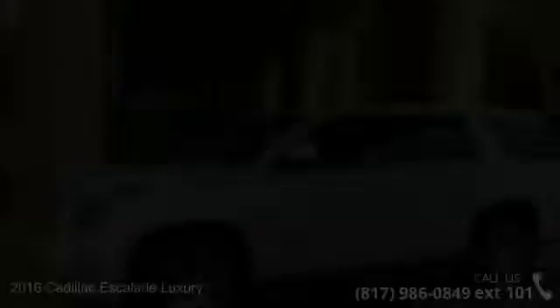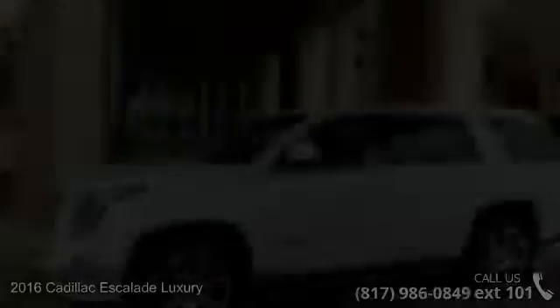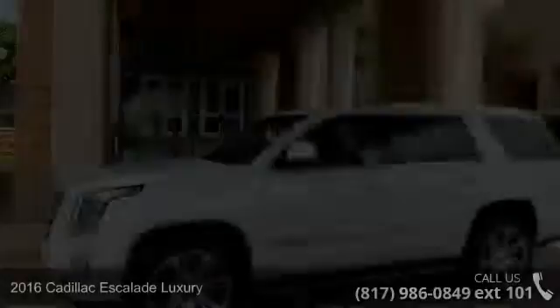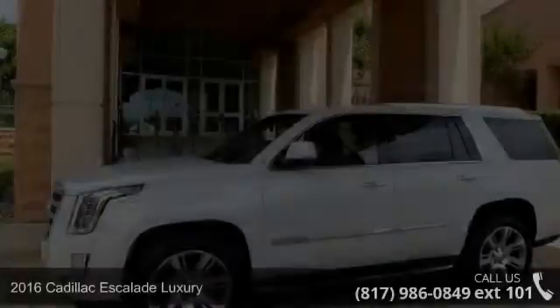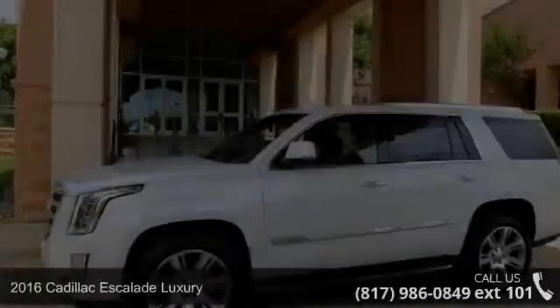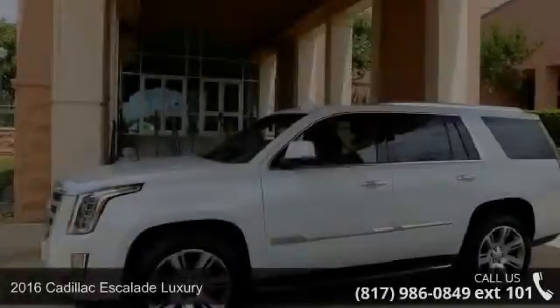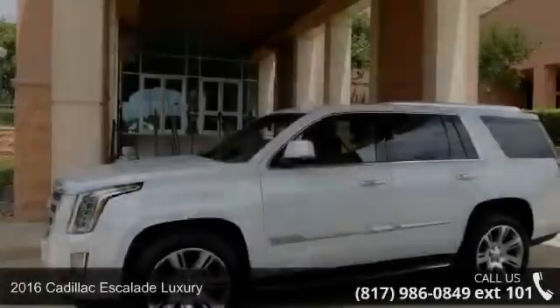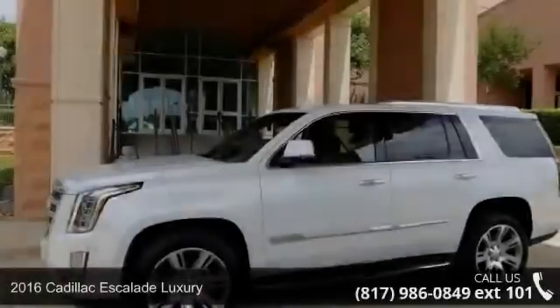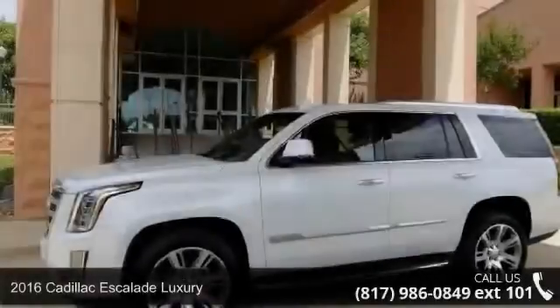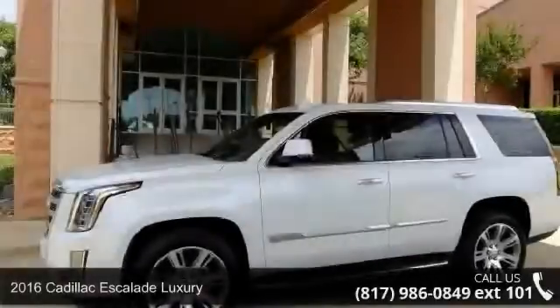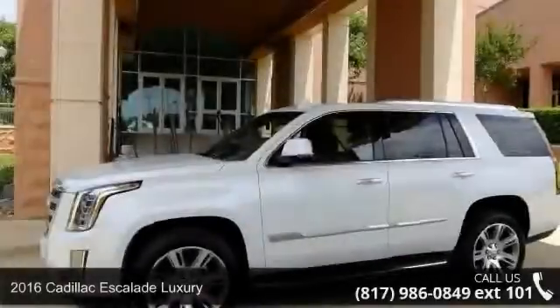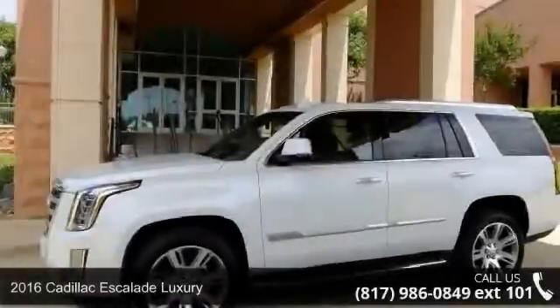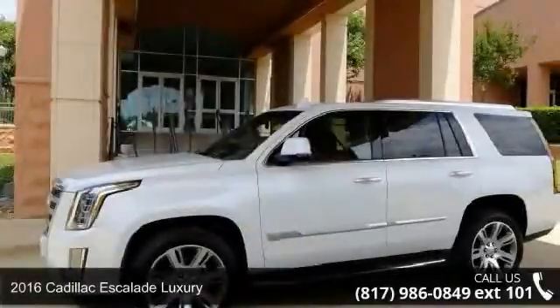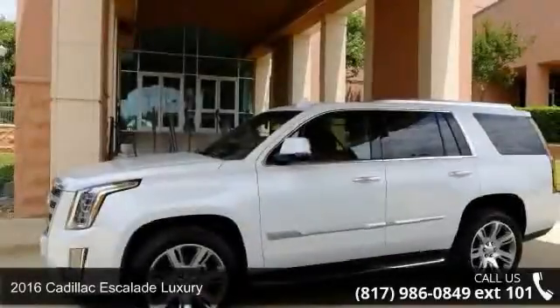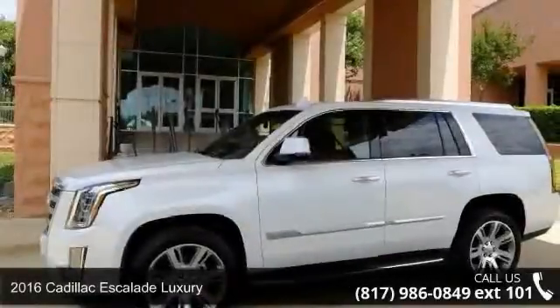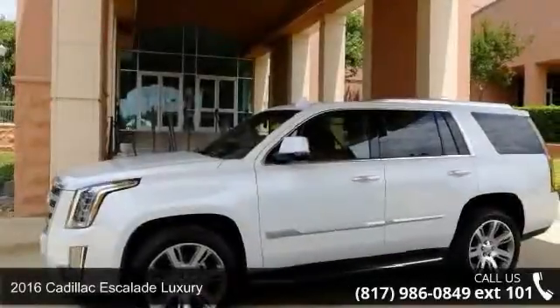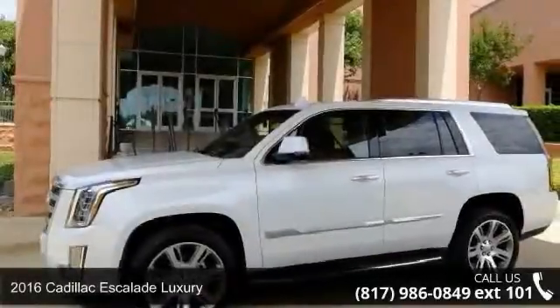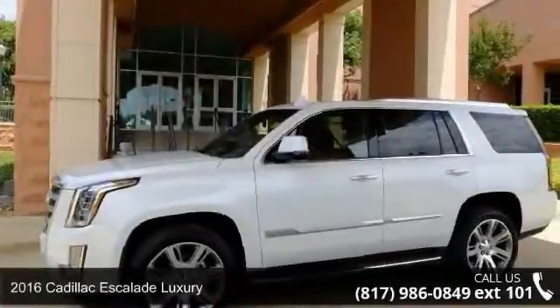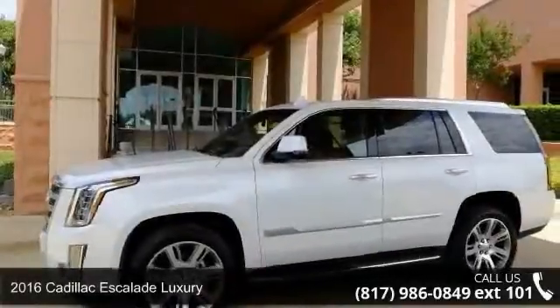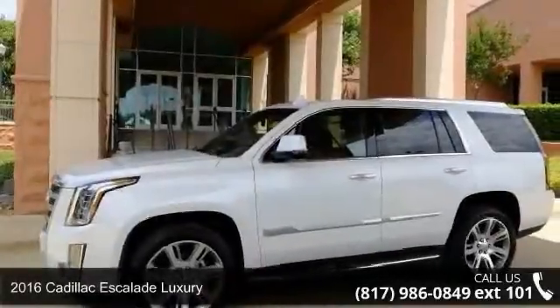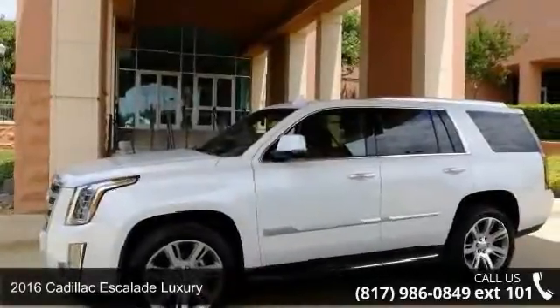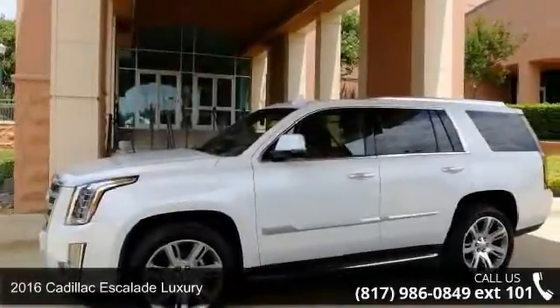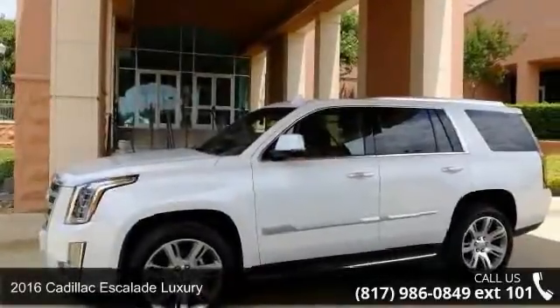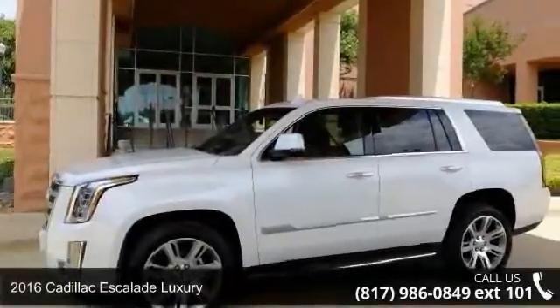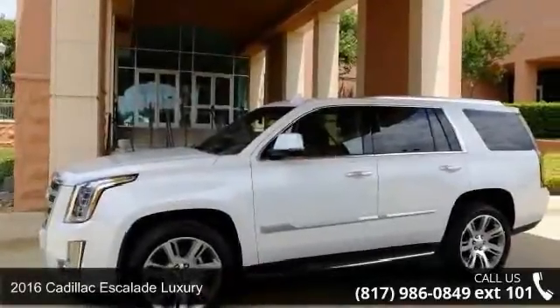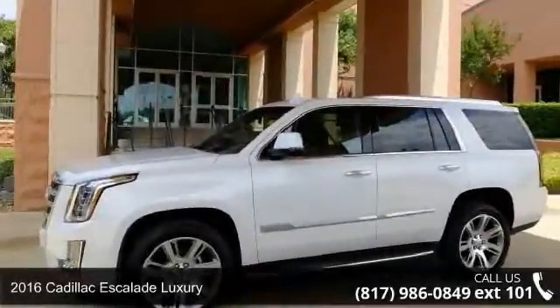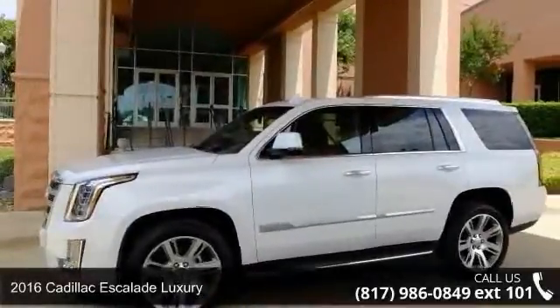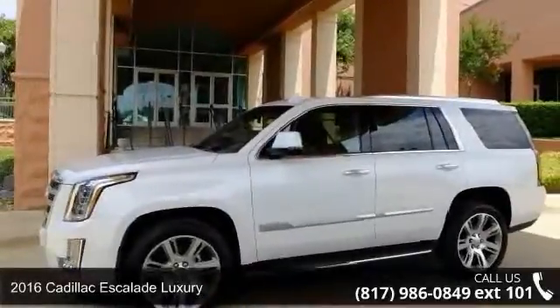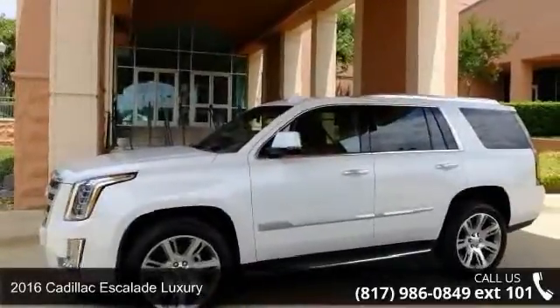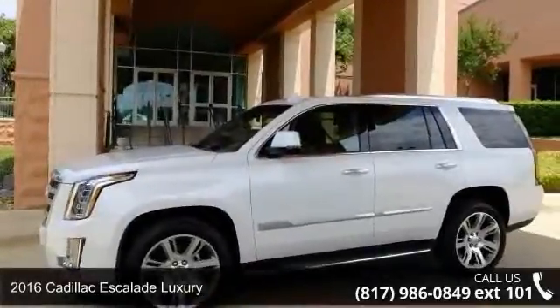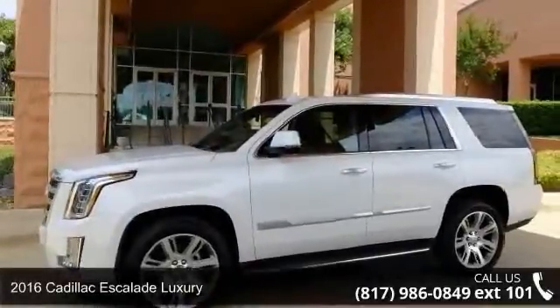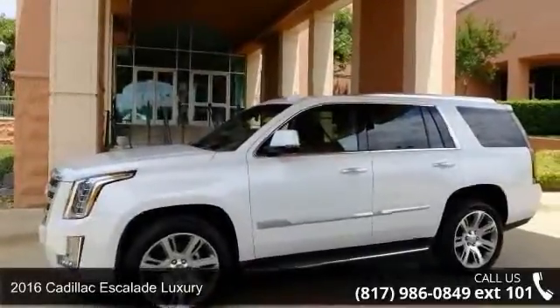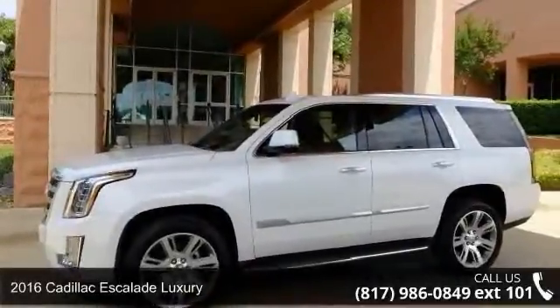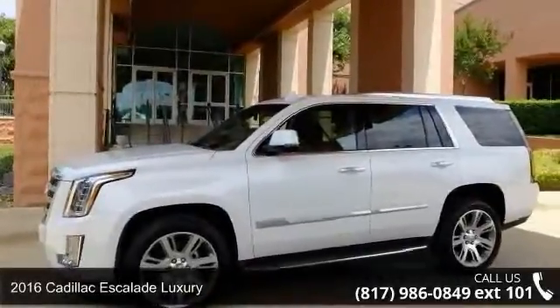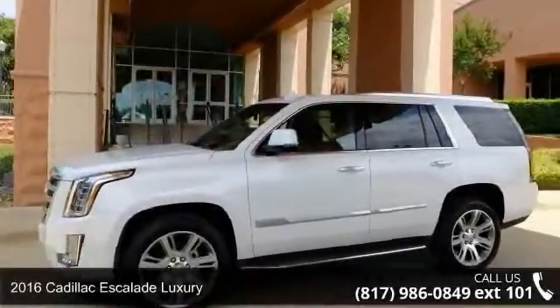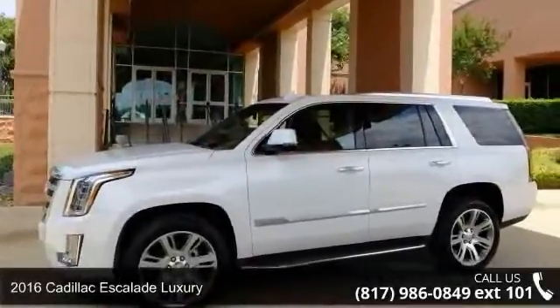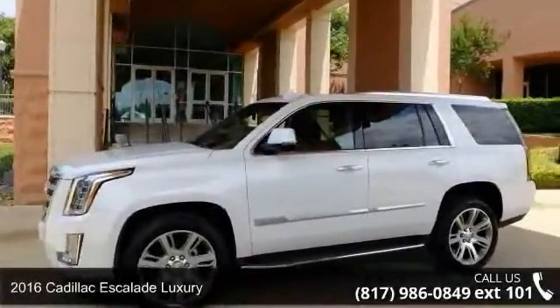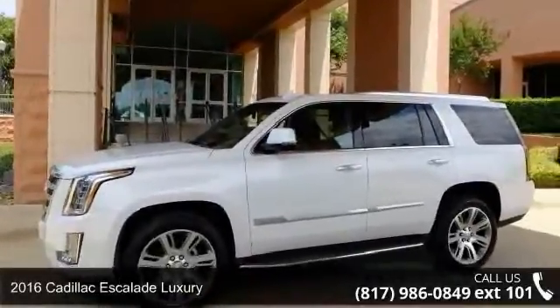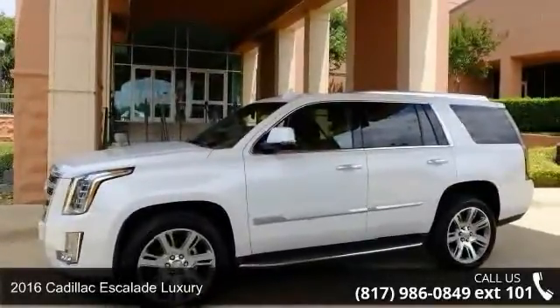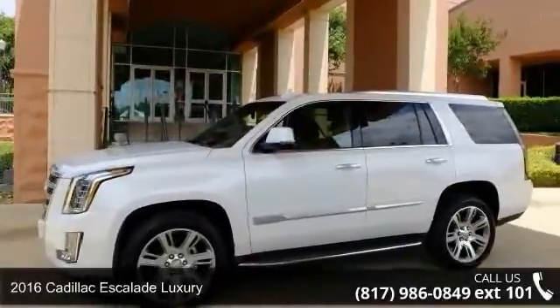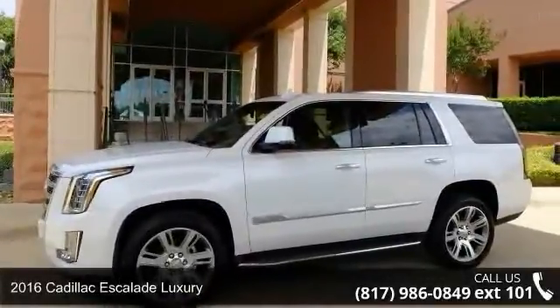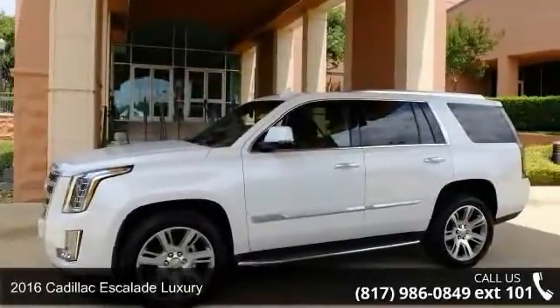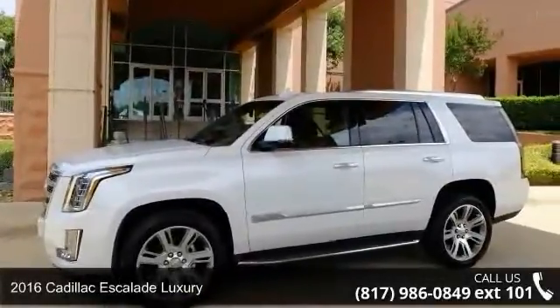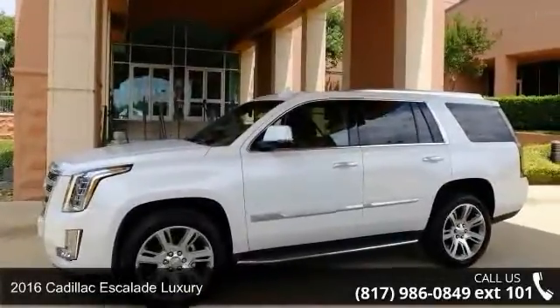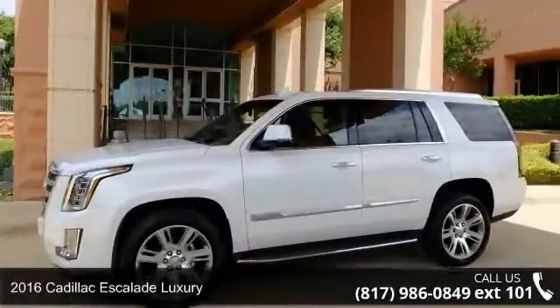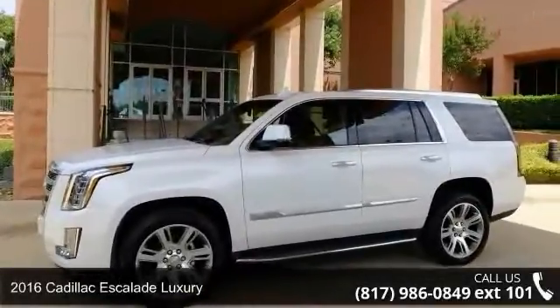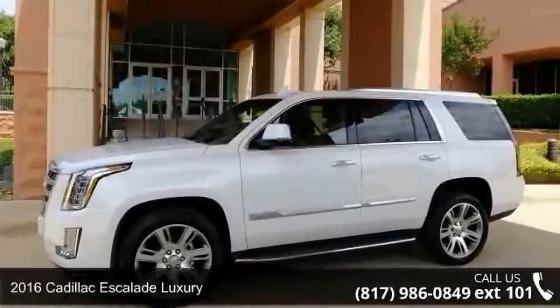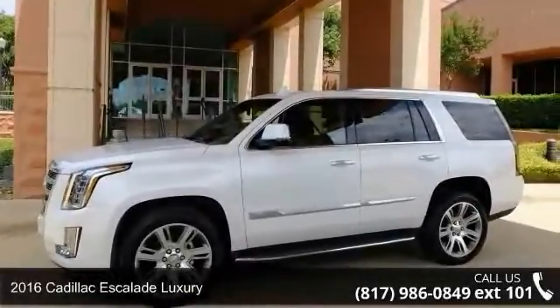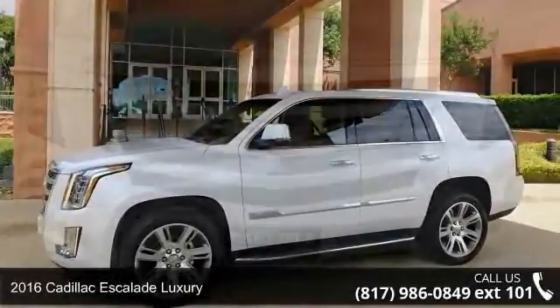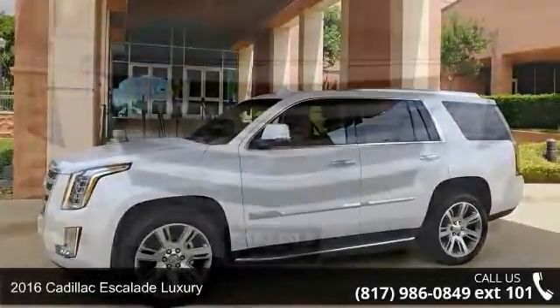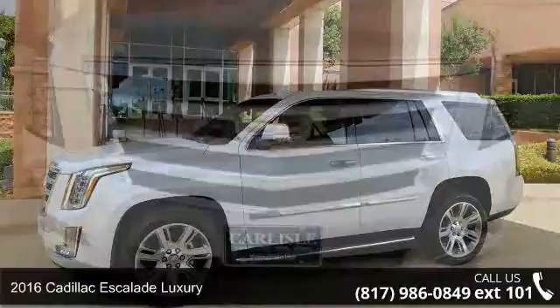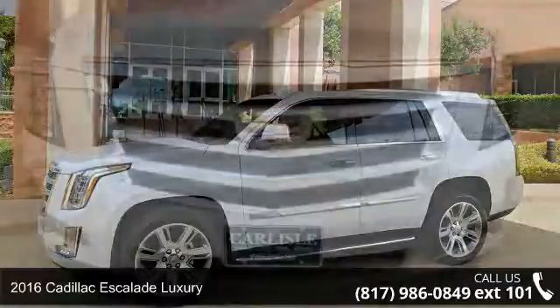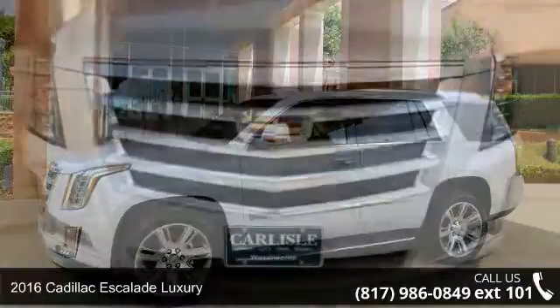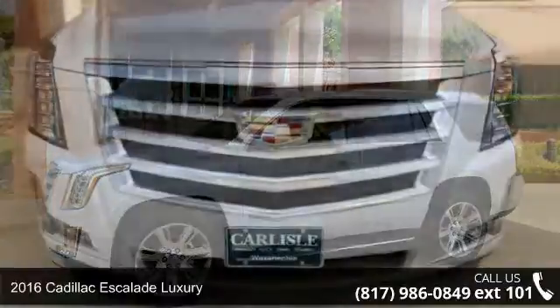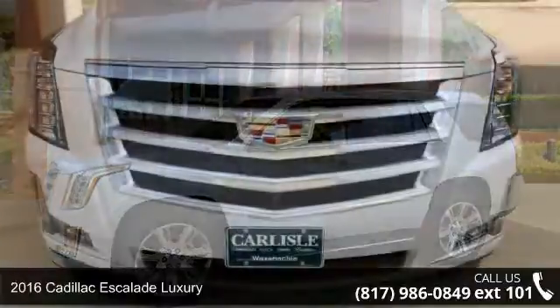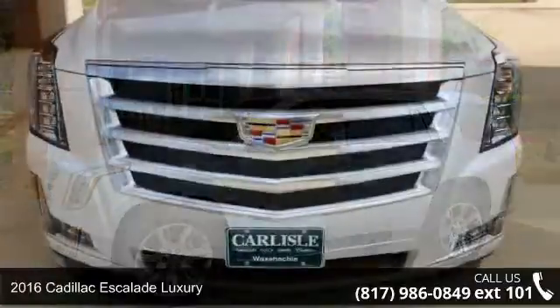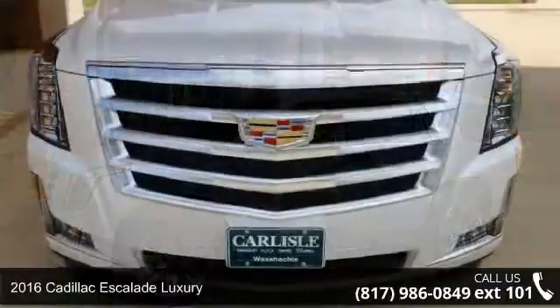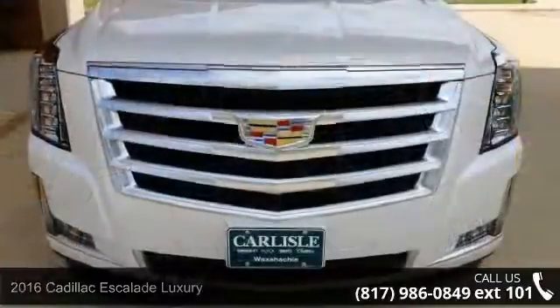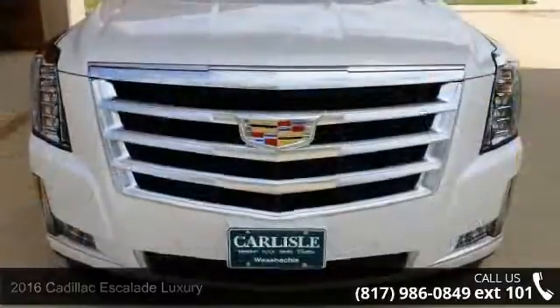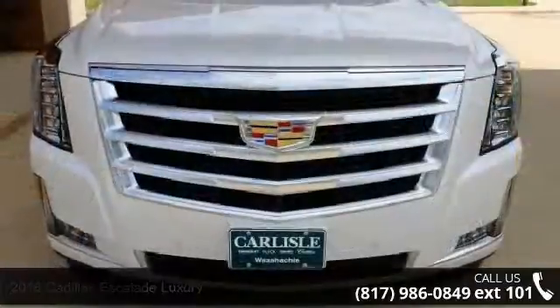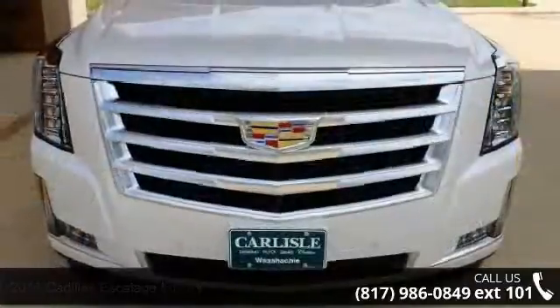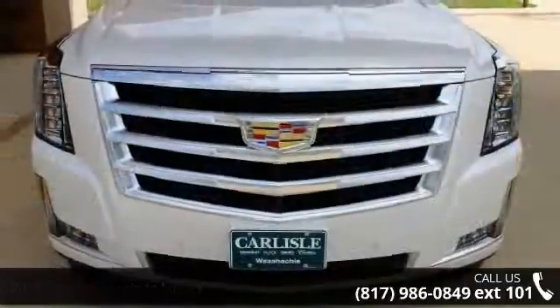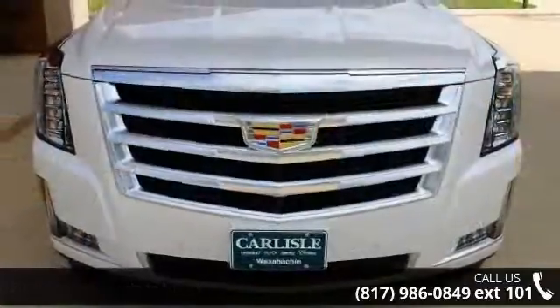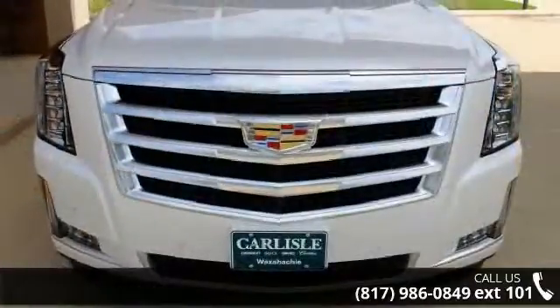Step into the 2016 Cadillac Escalade Luxury. Don't miss this great deal on a luxury vehicle.